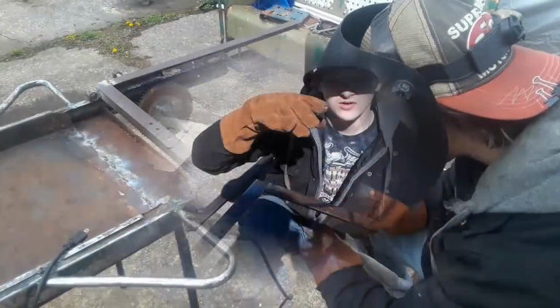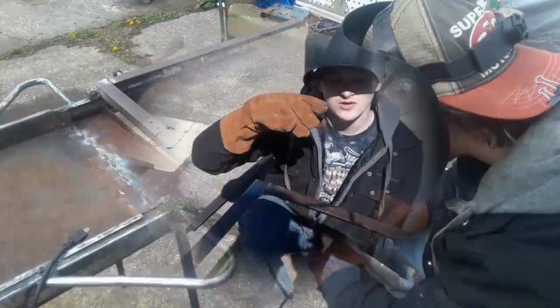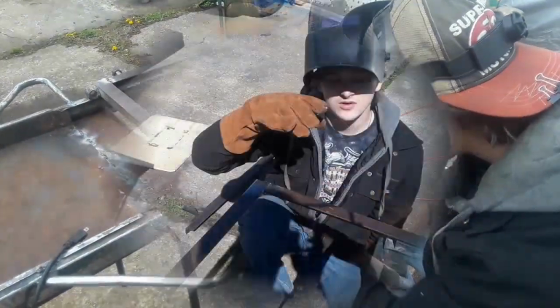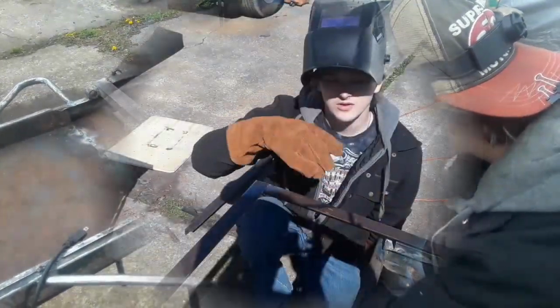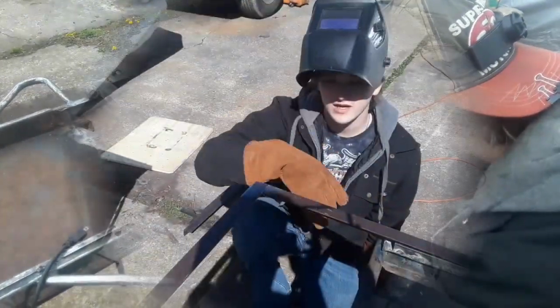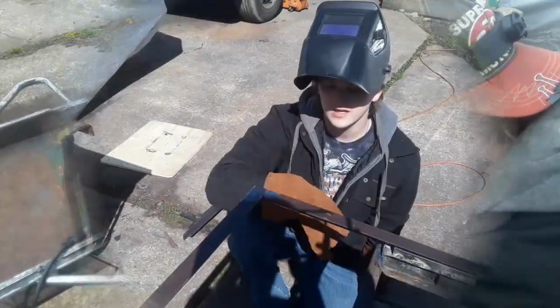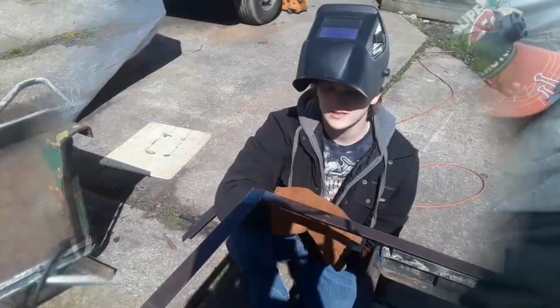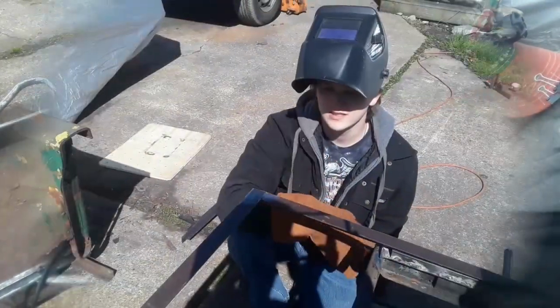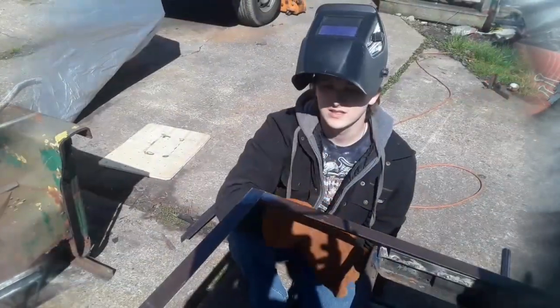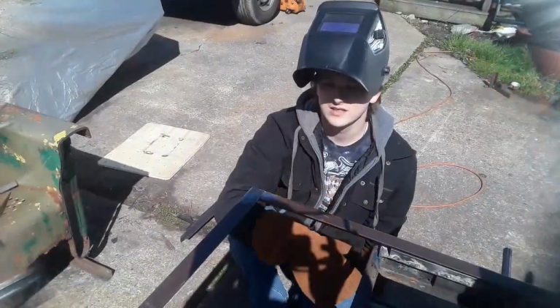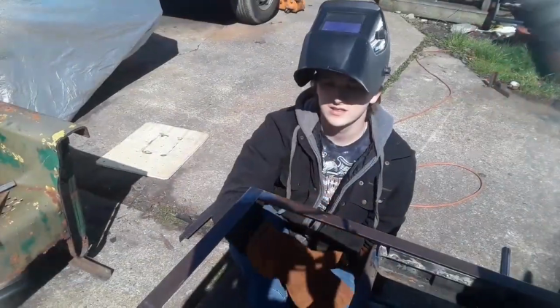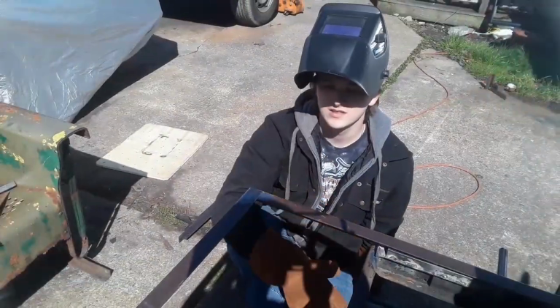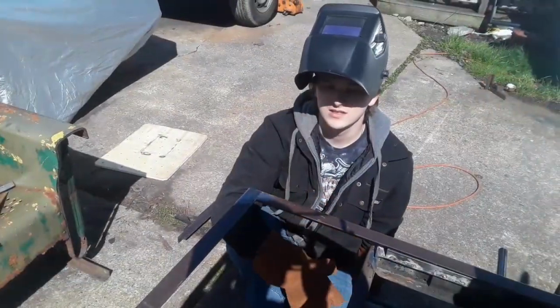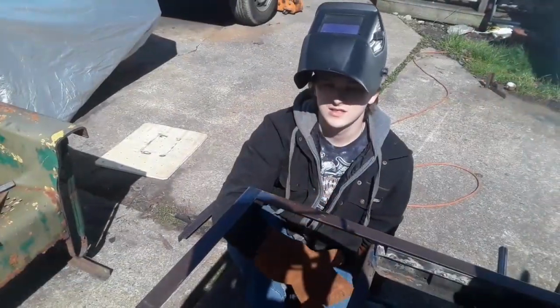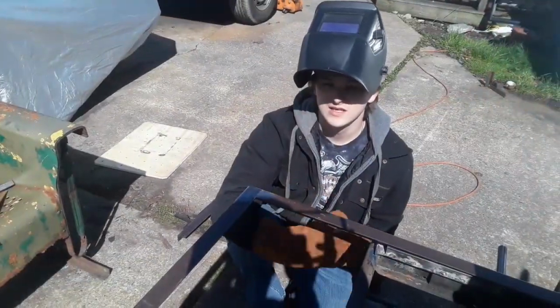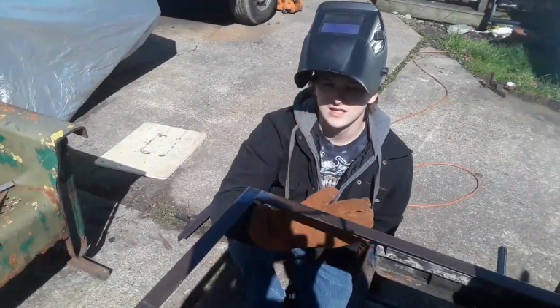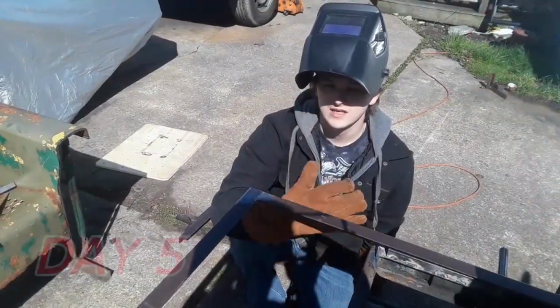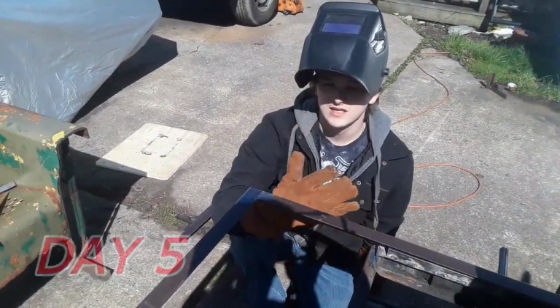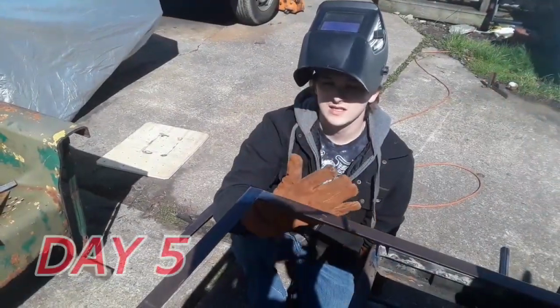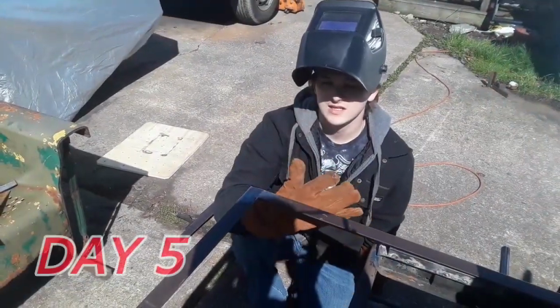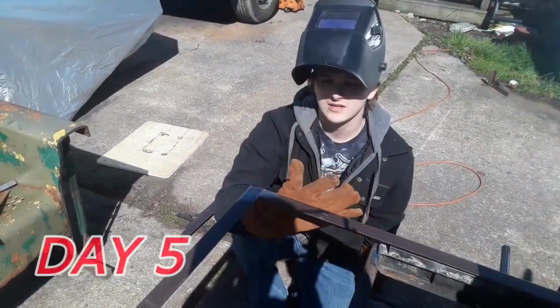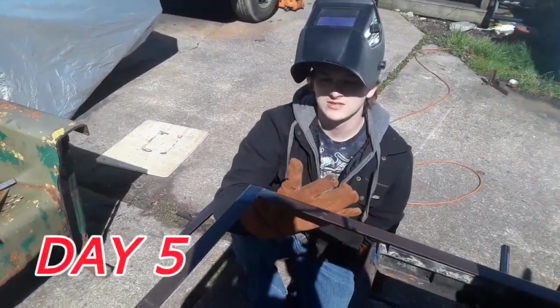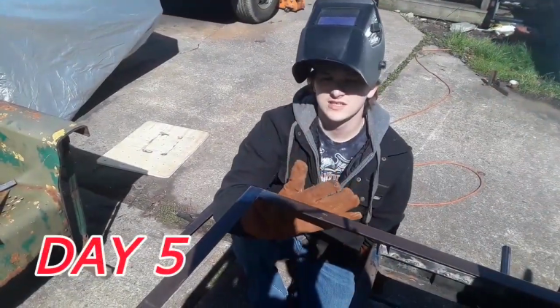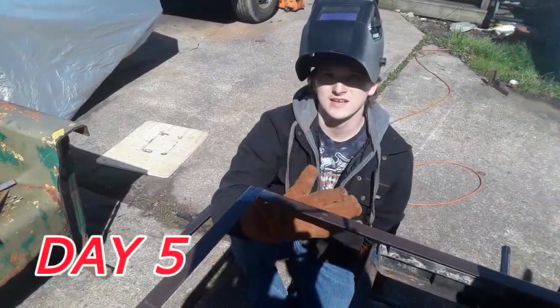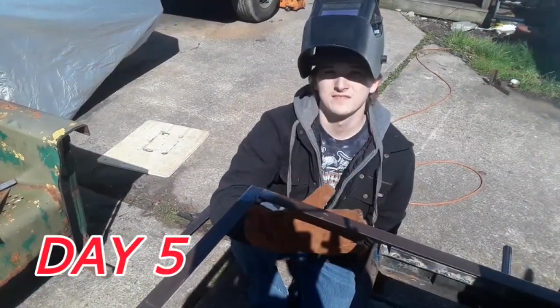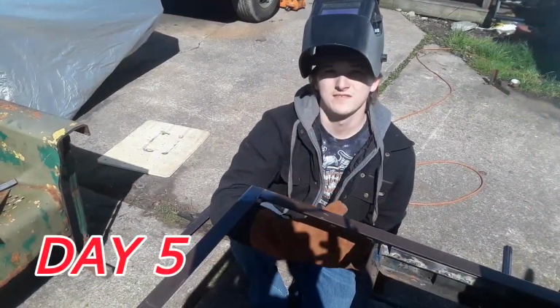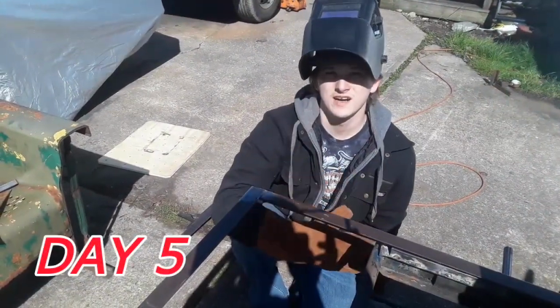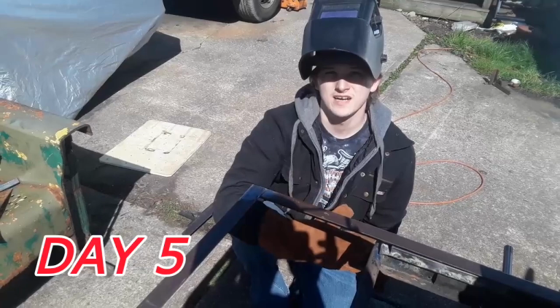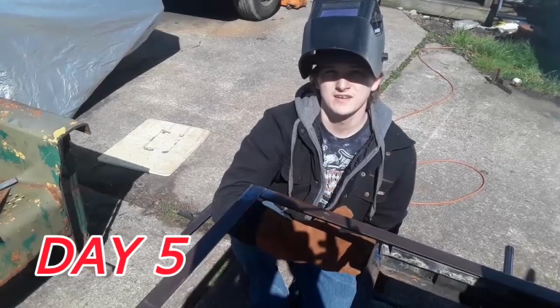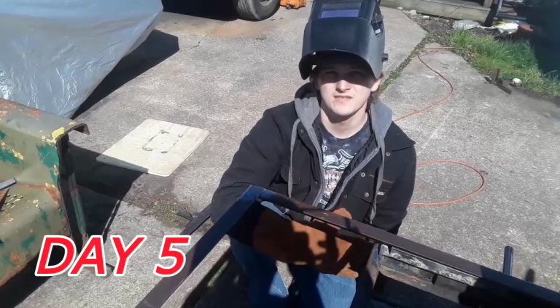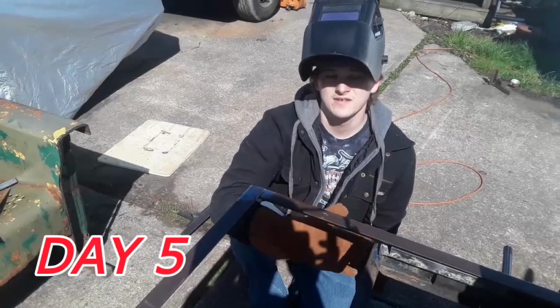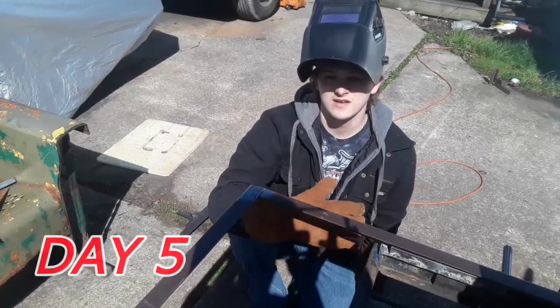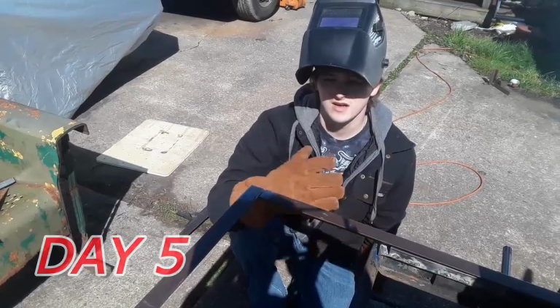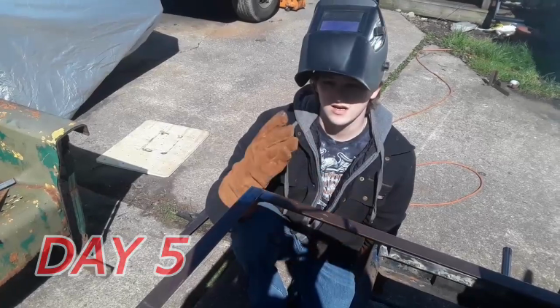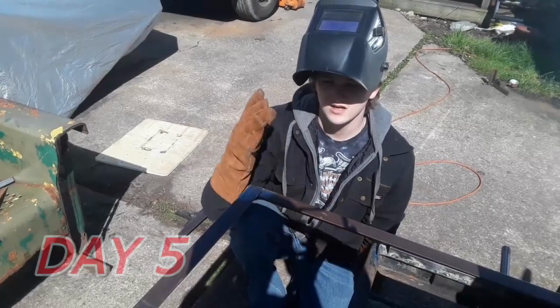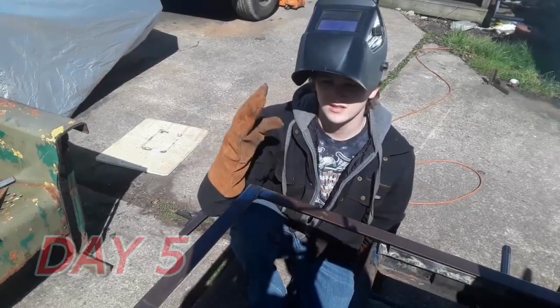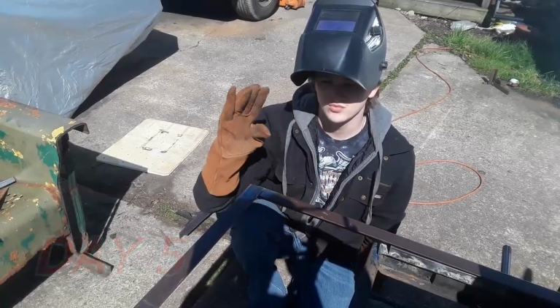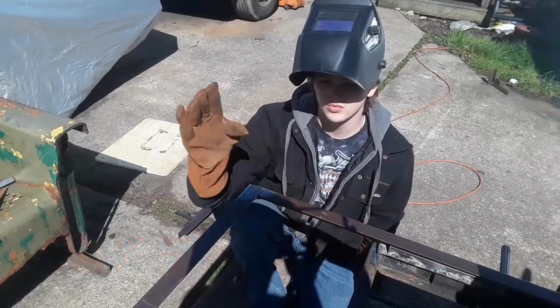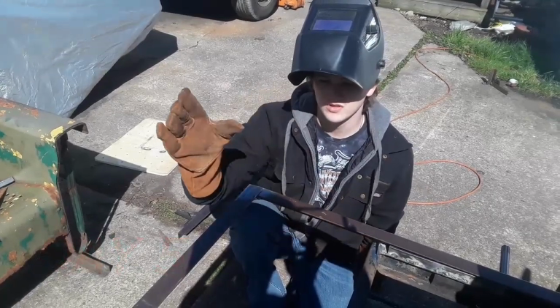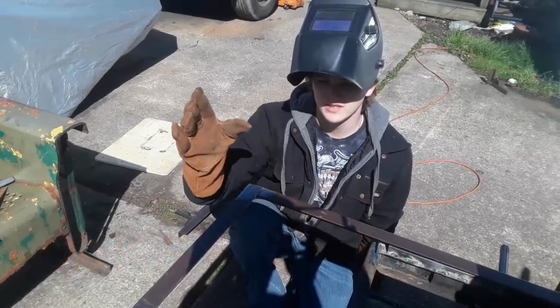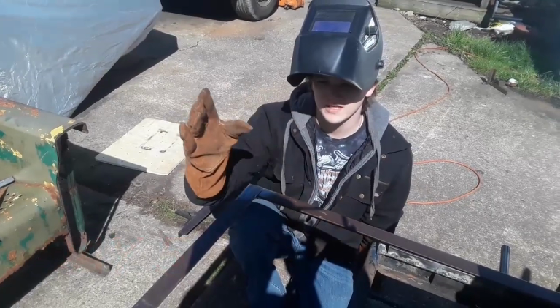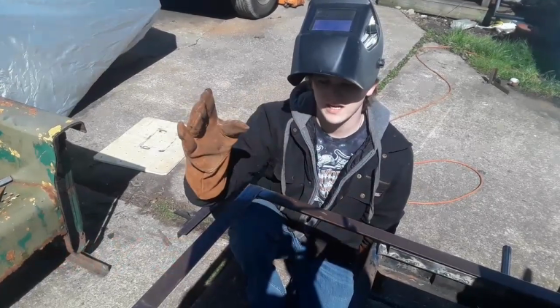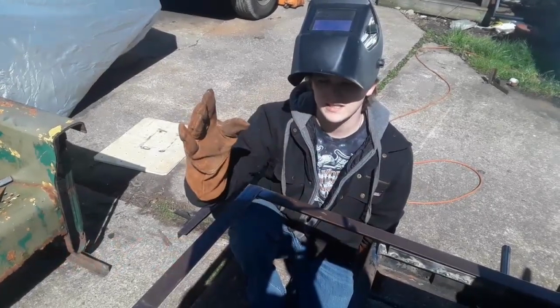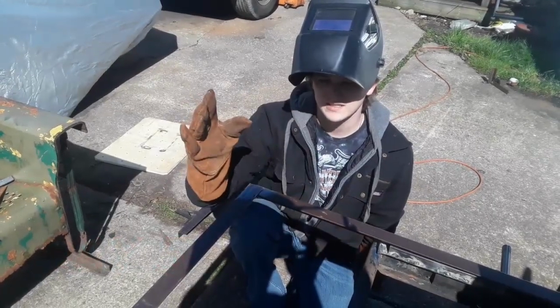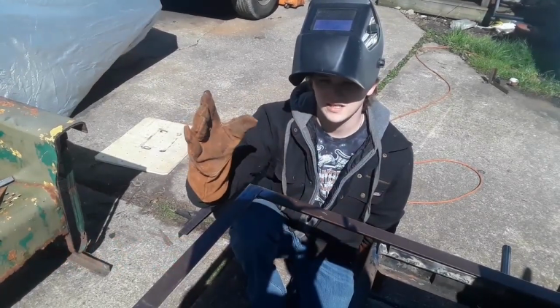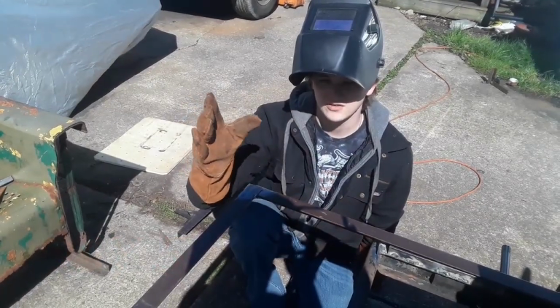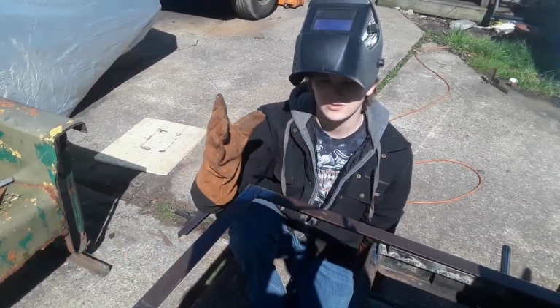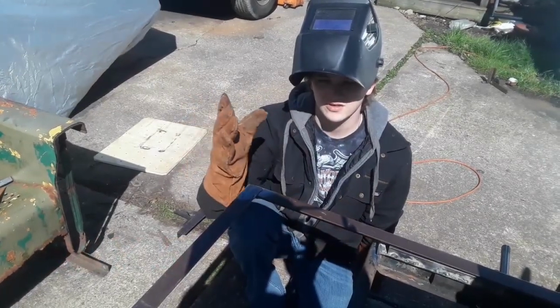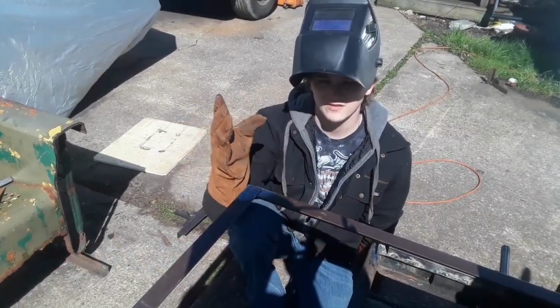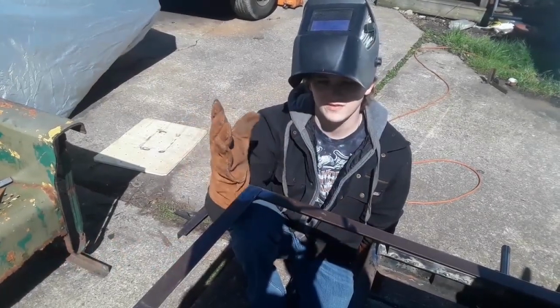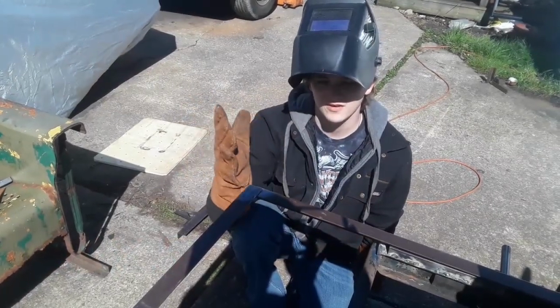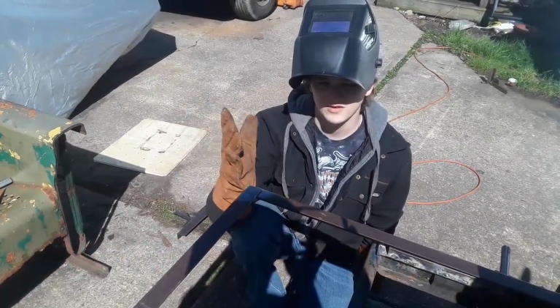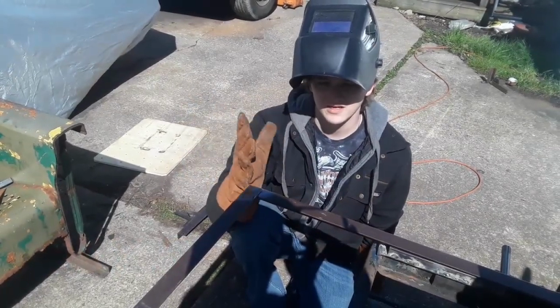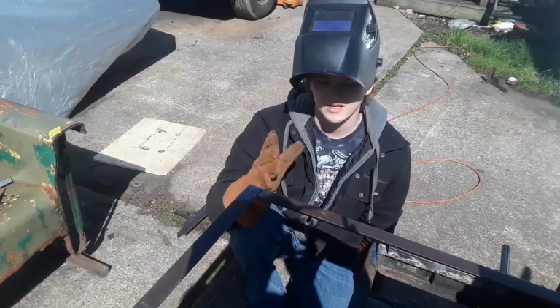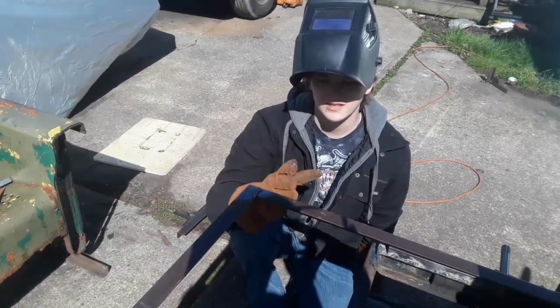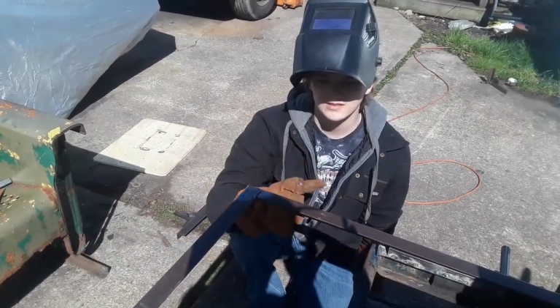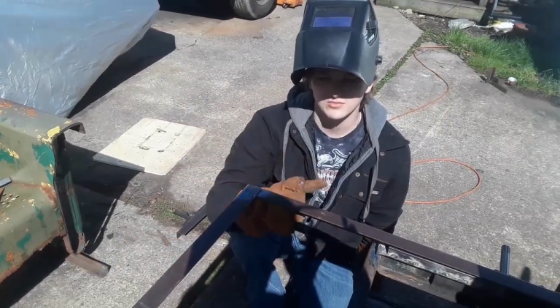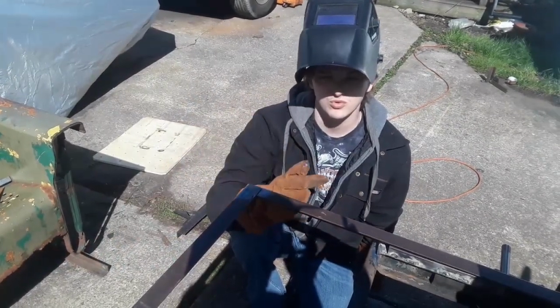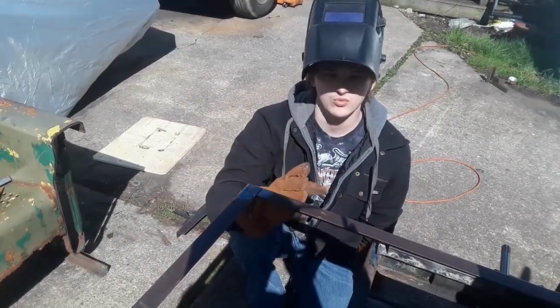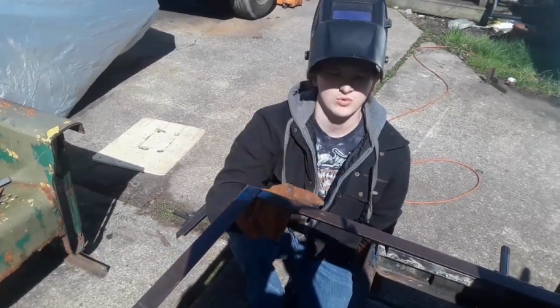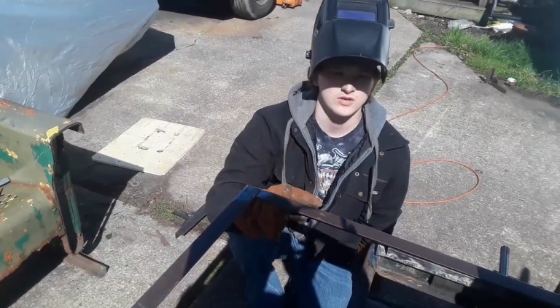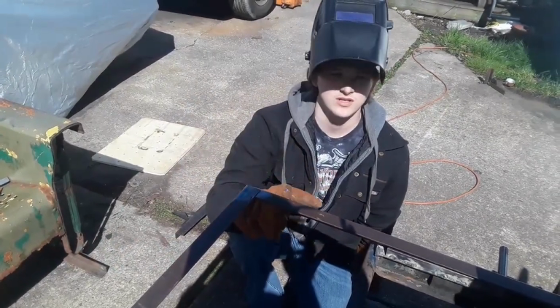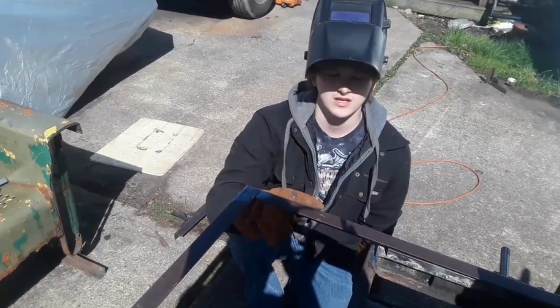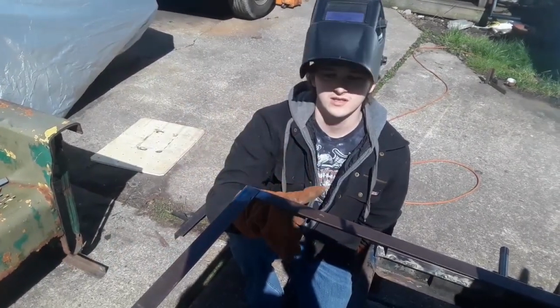Here's day five. It's really nice out, so I figured I'd get some more work done.